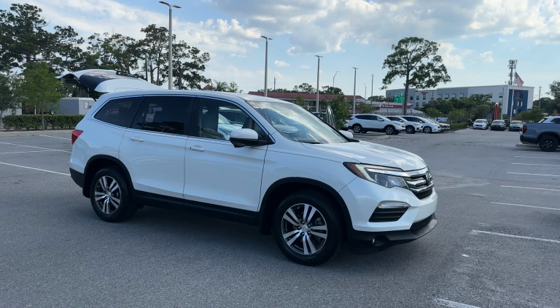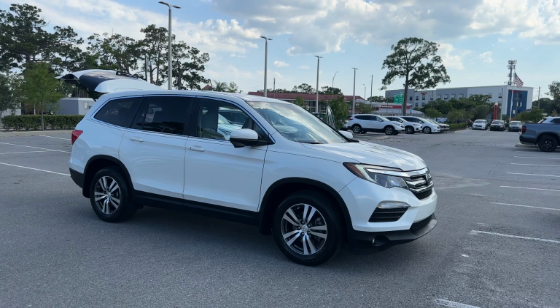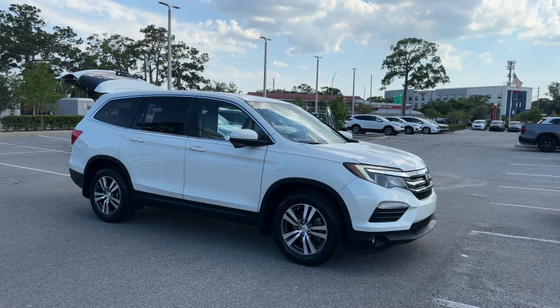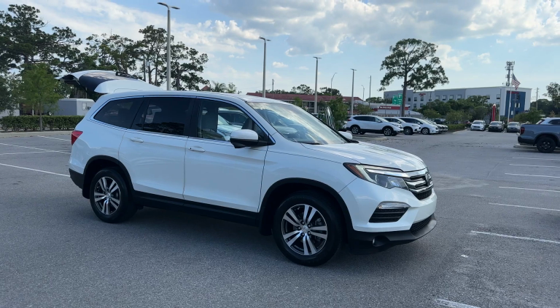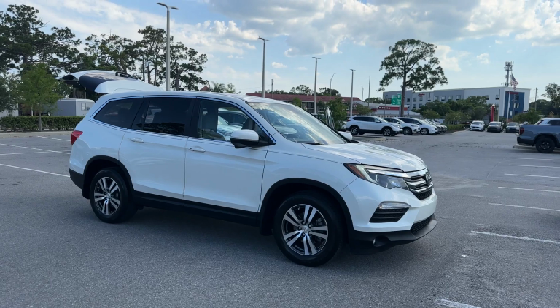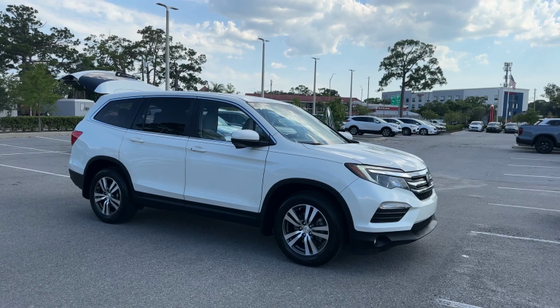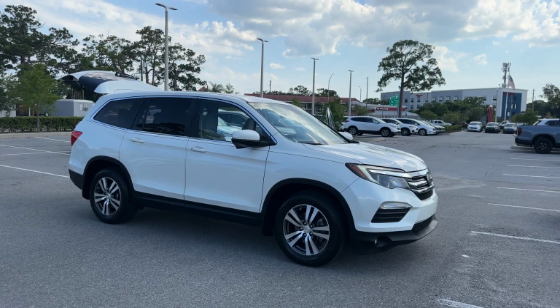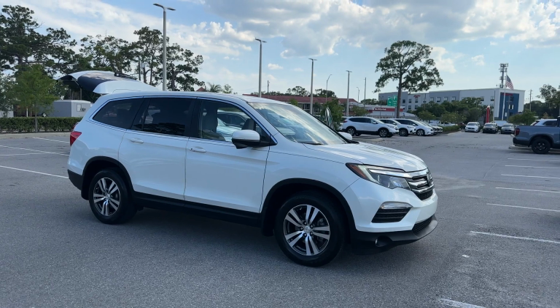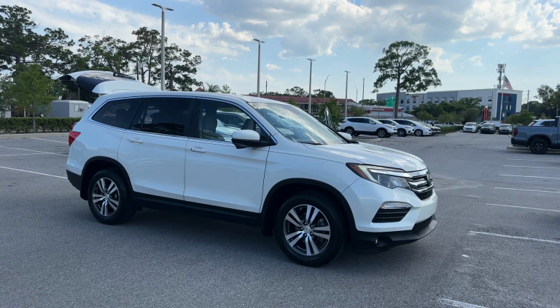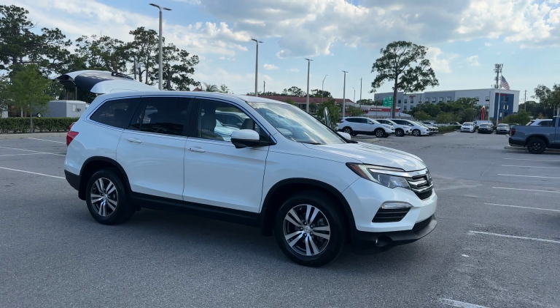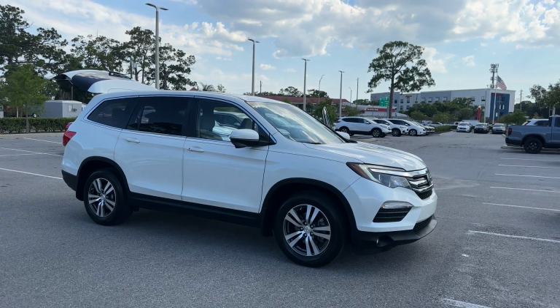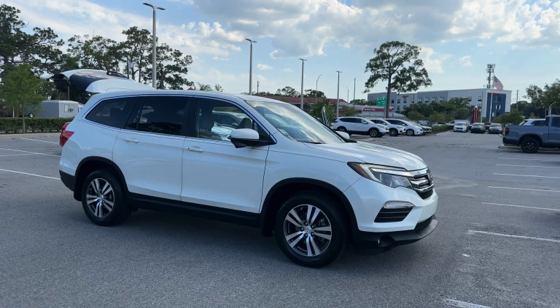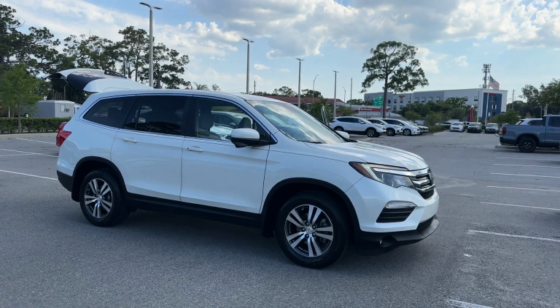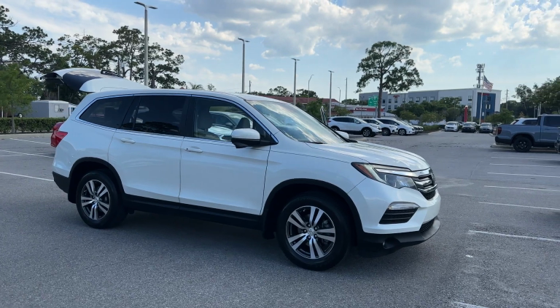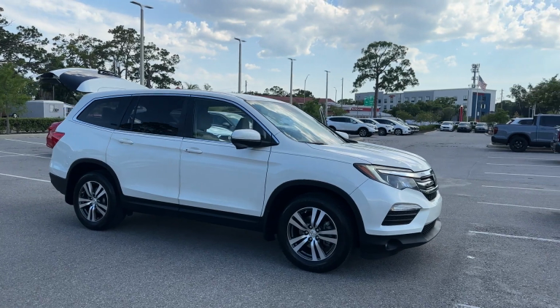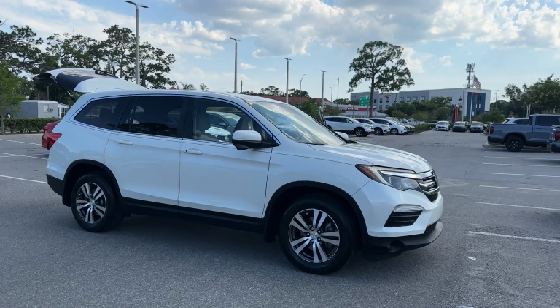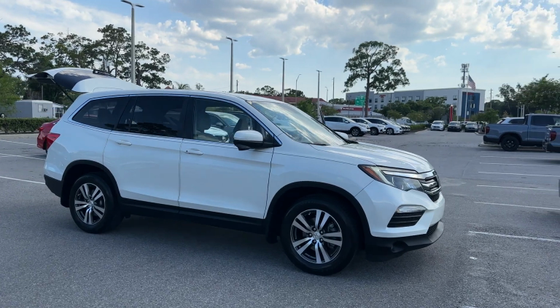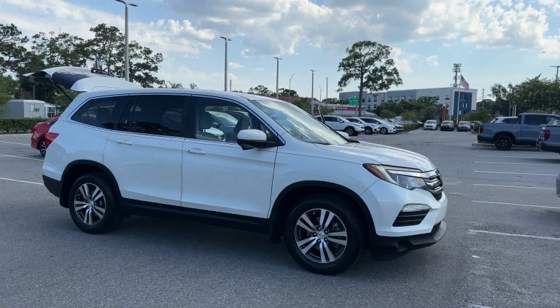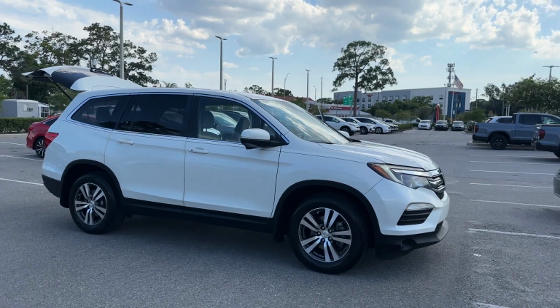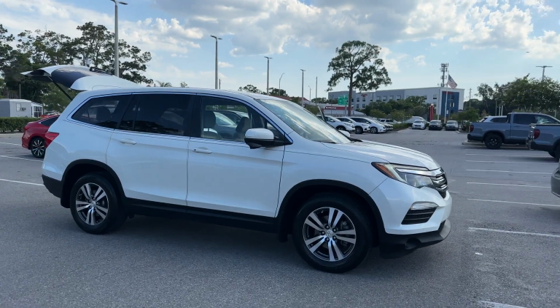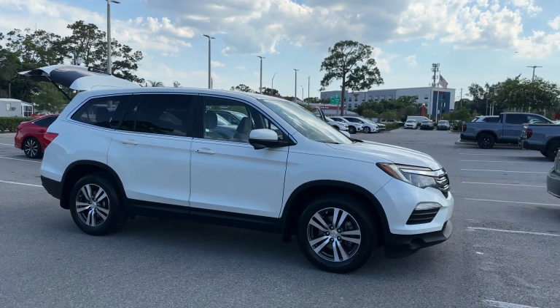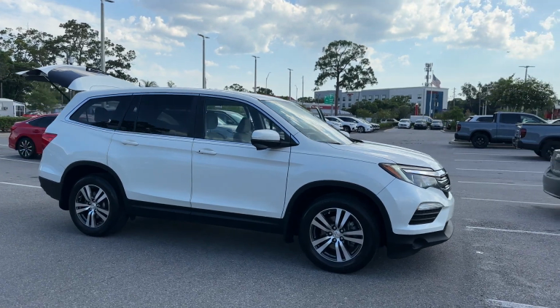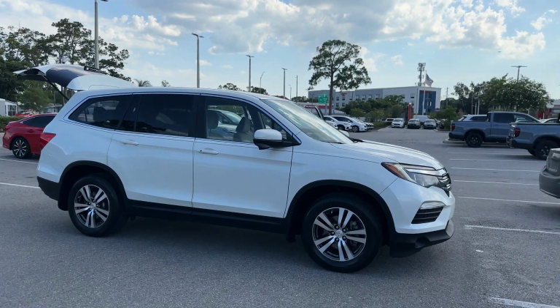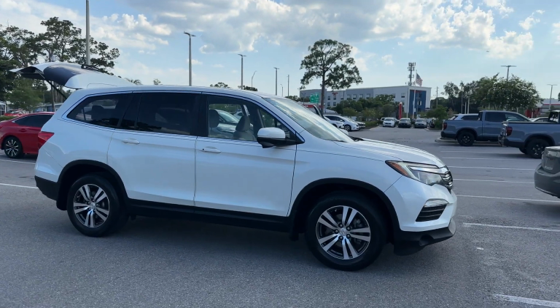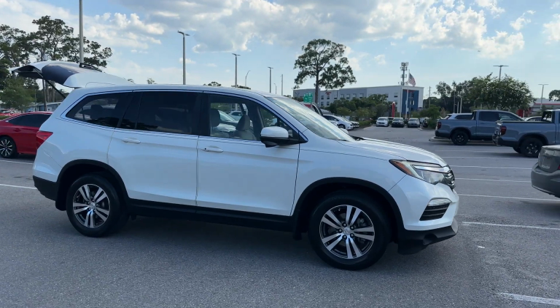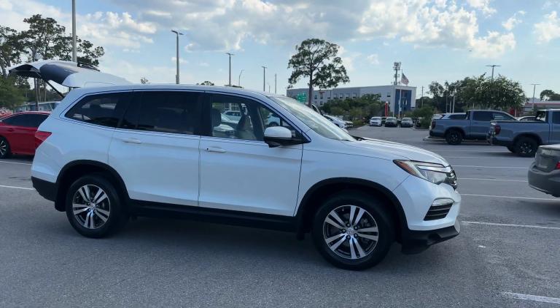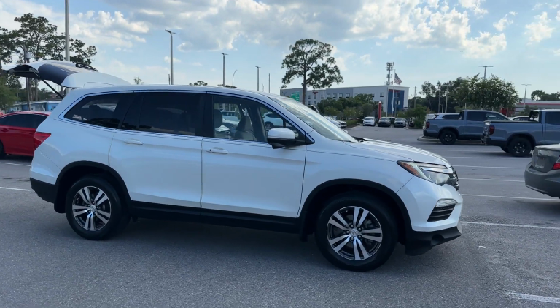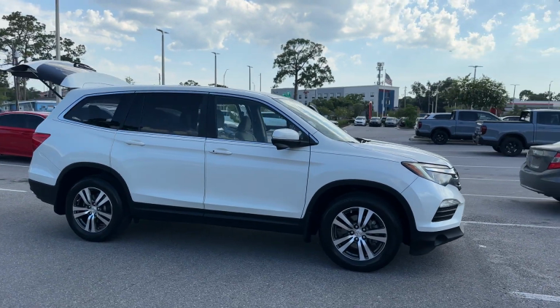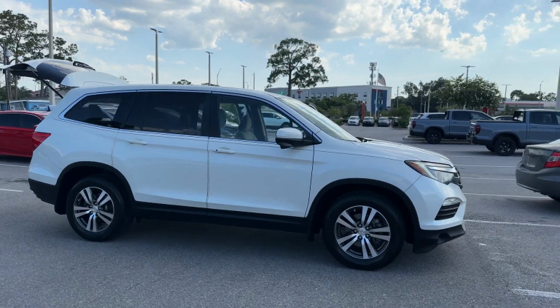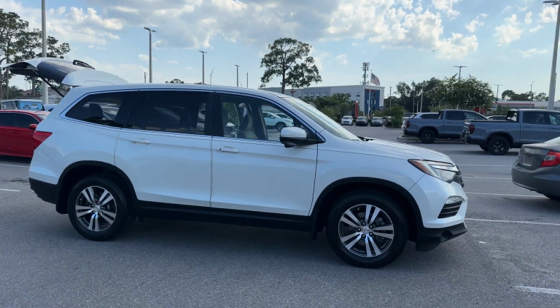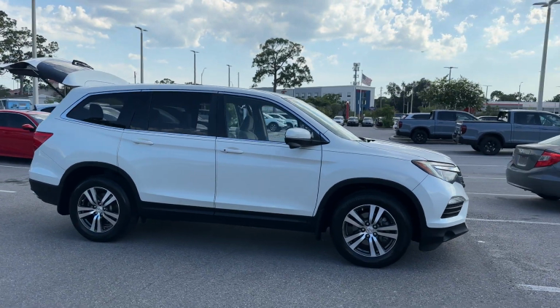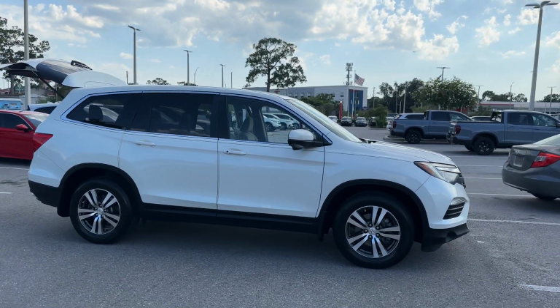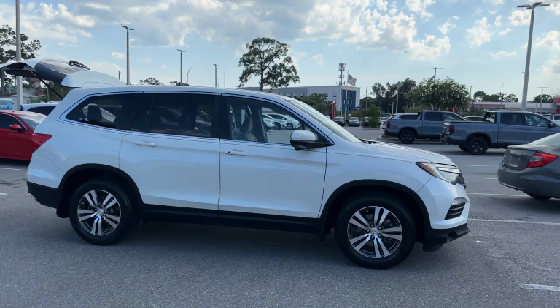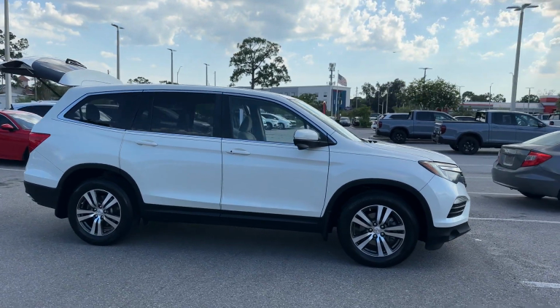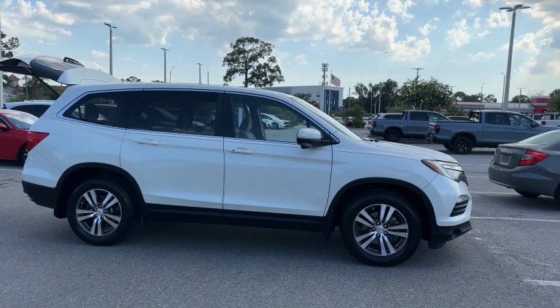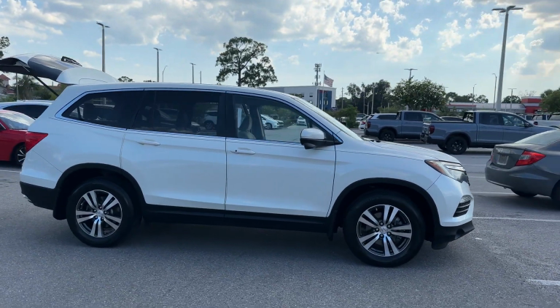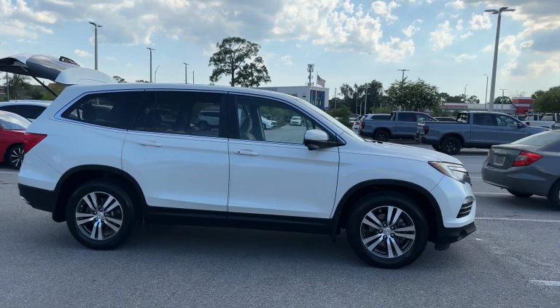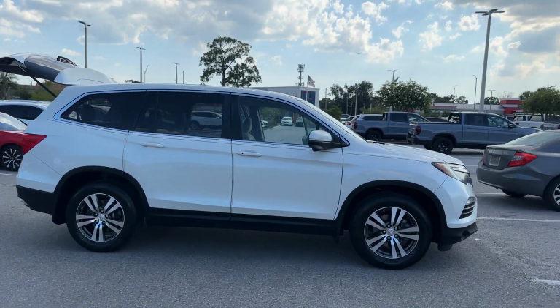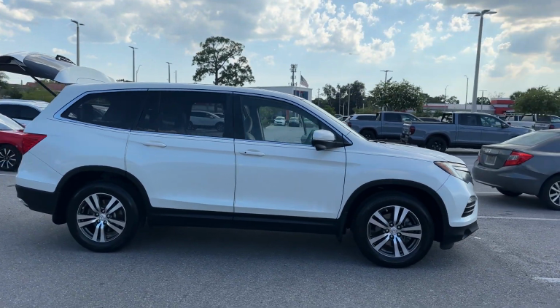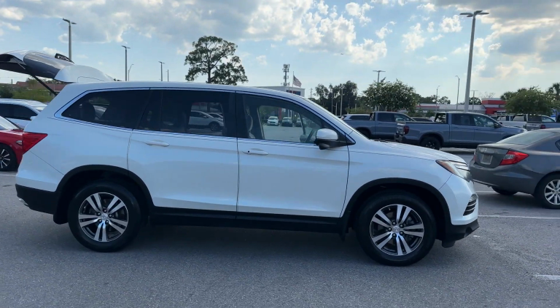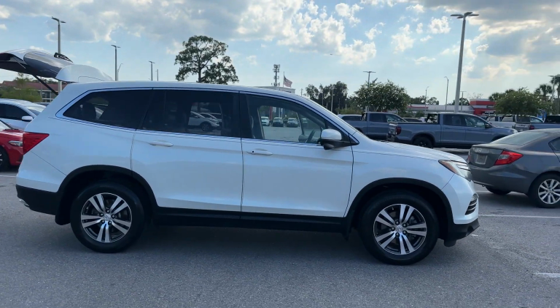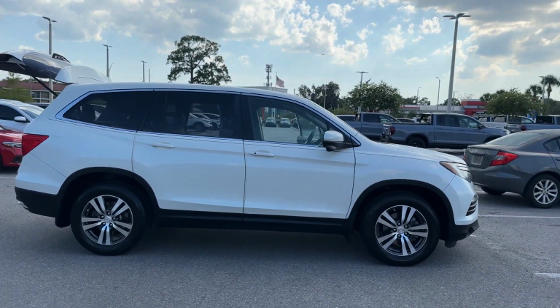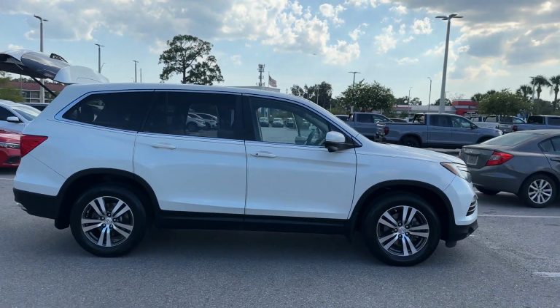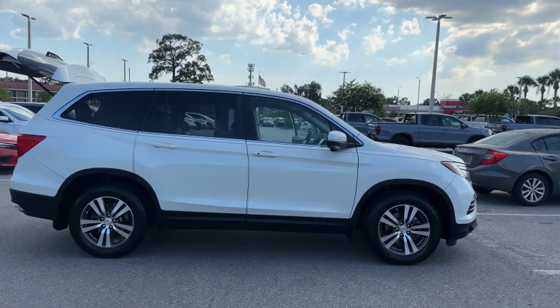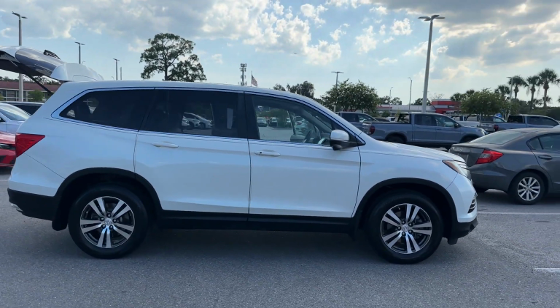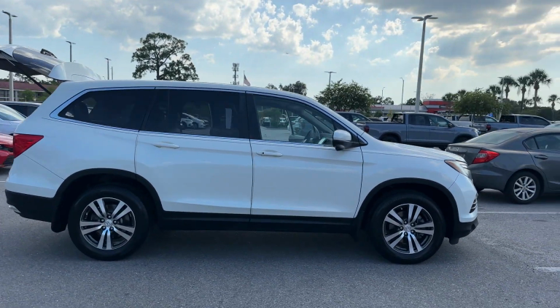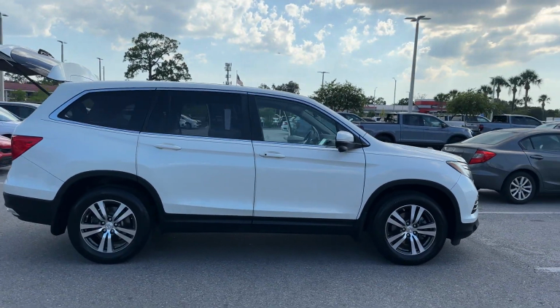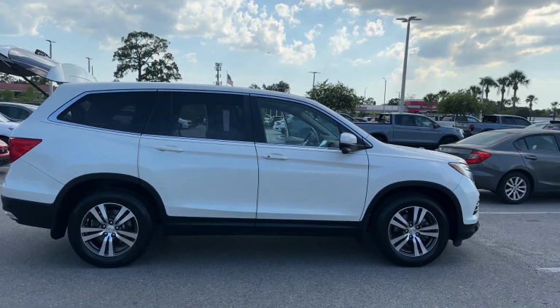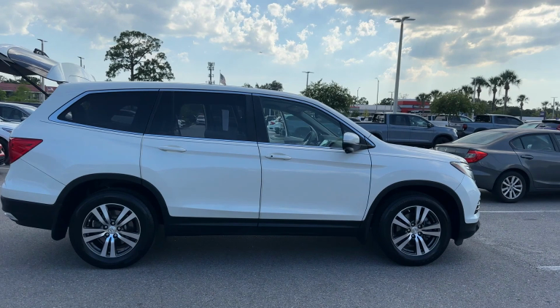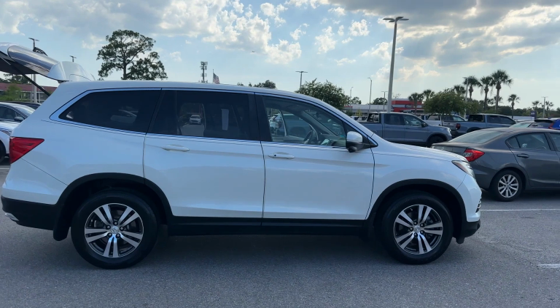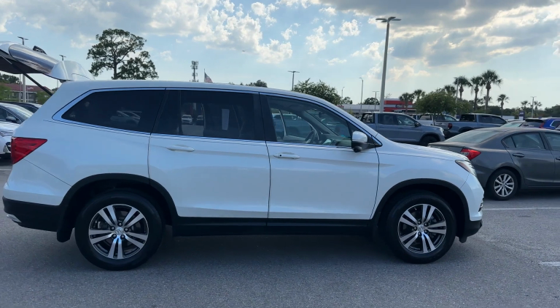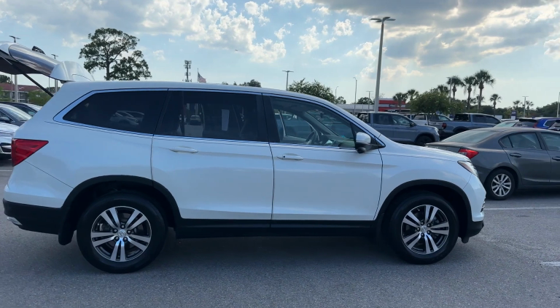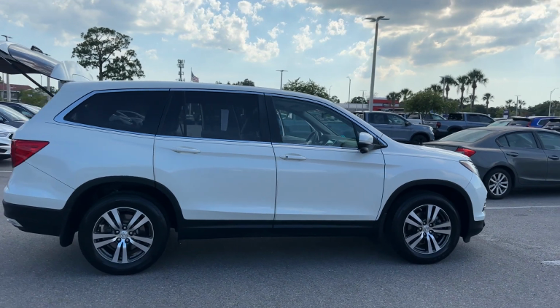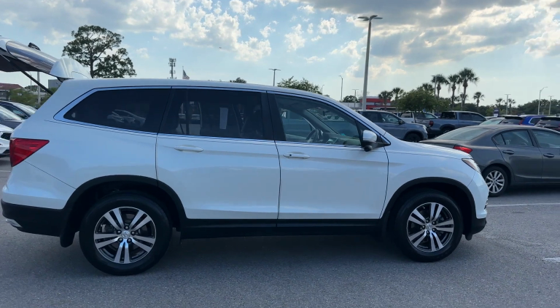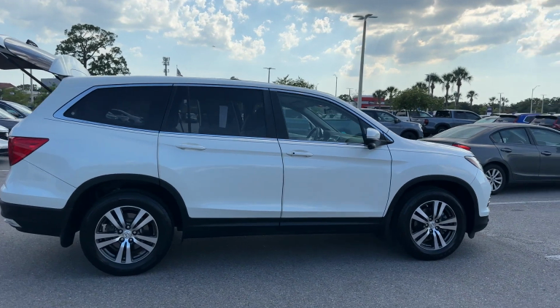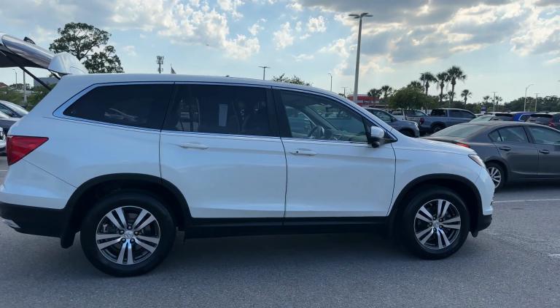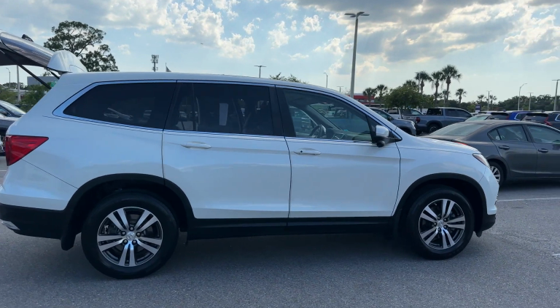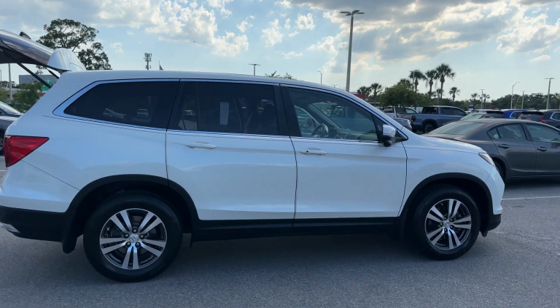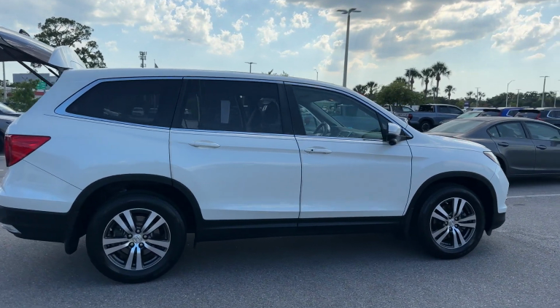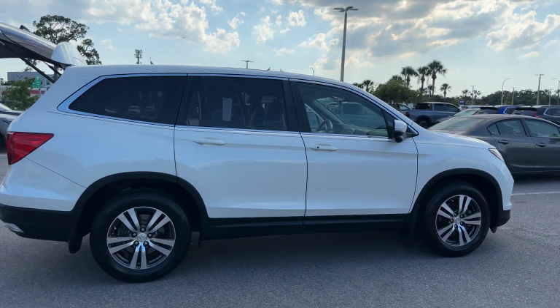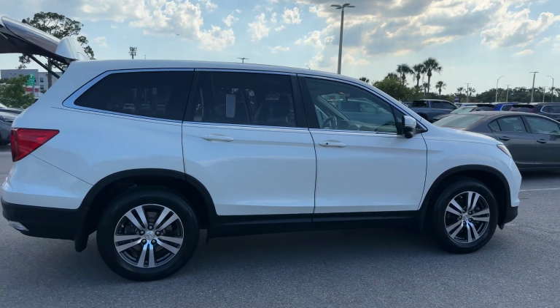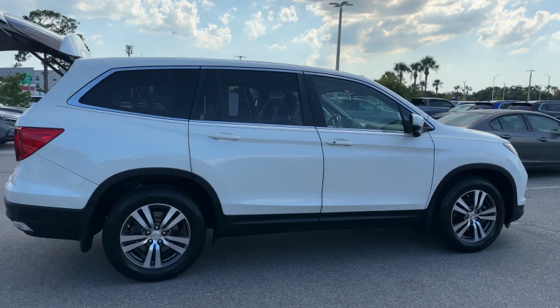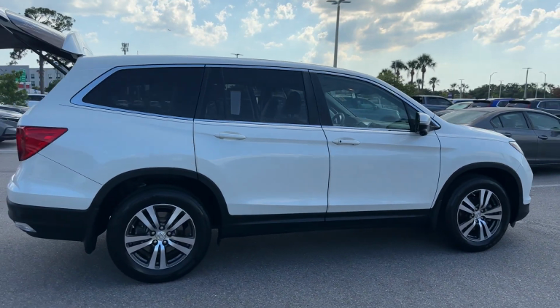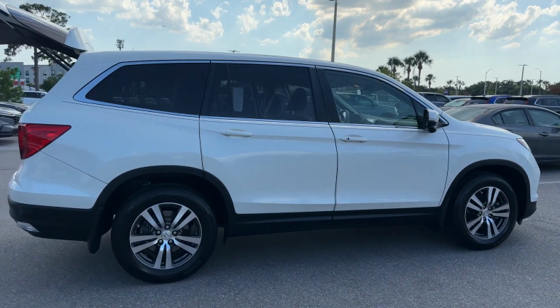2016 Honda Pilot. This SUV offers space as well as power and performance.